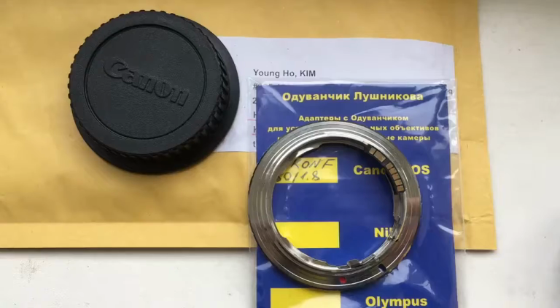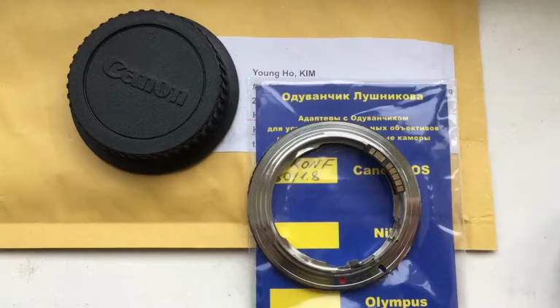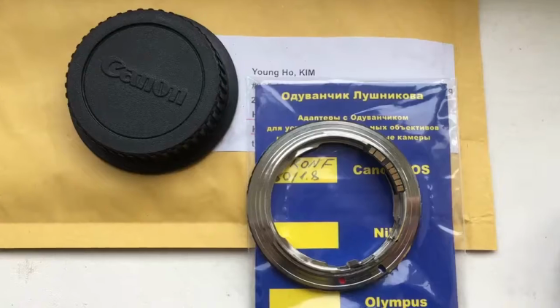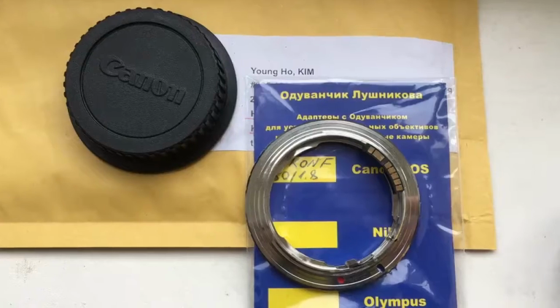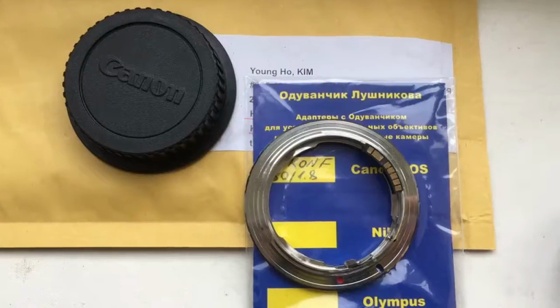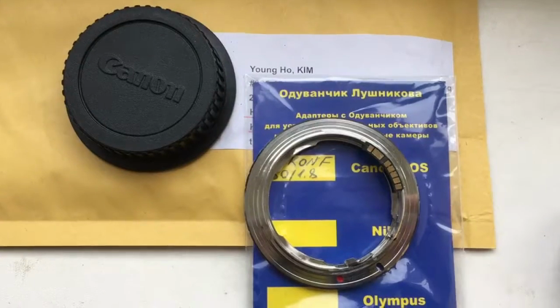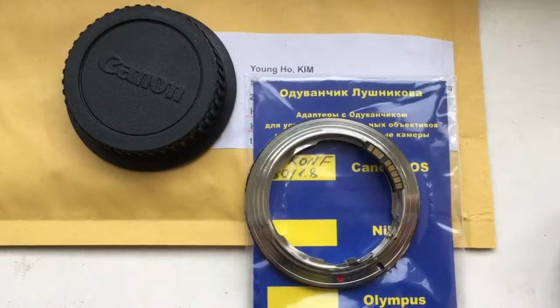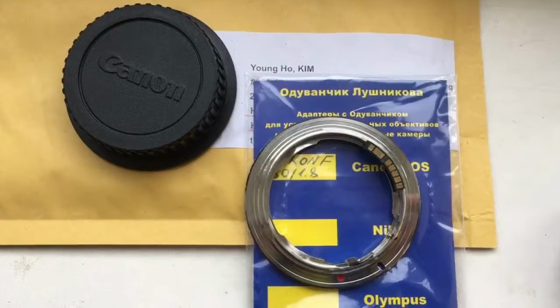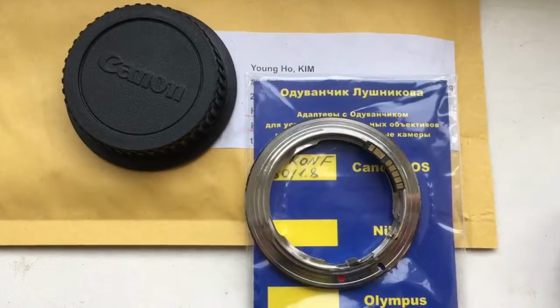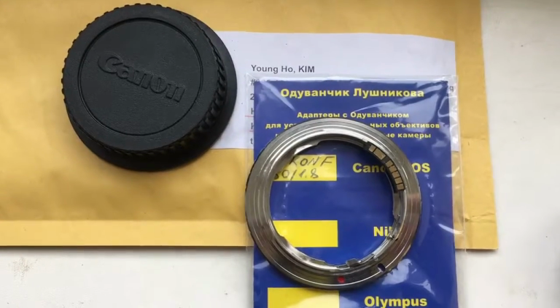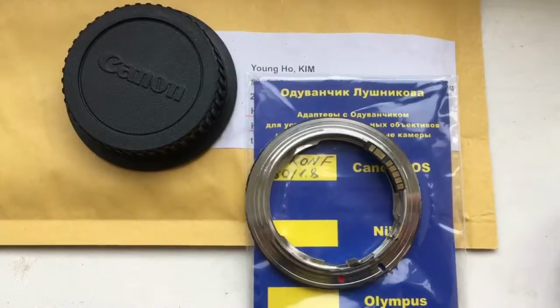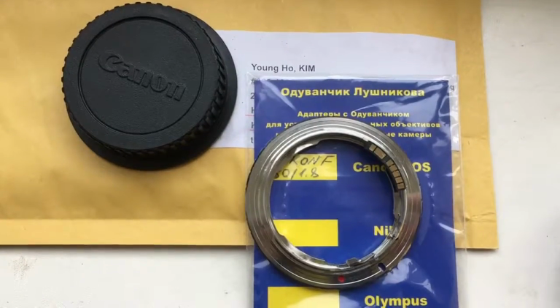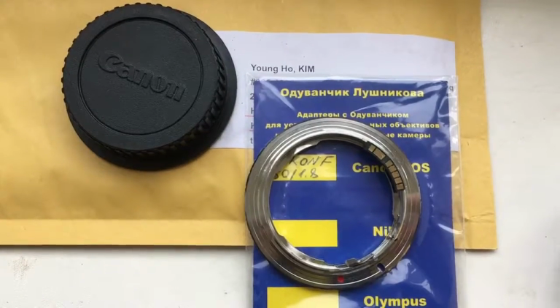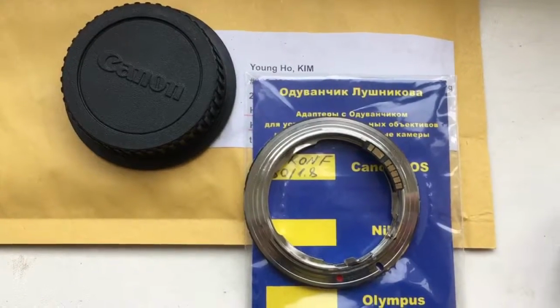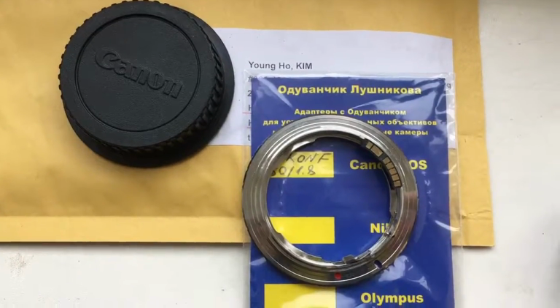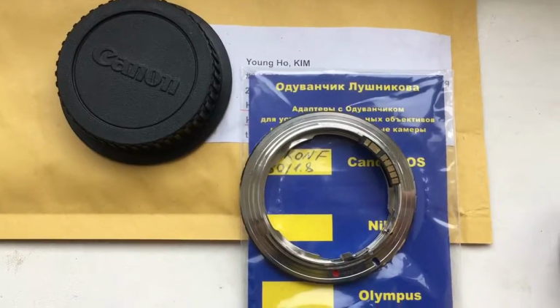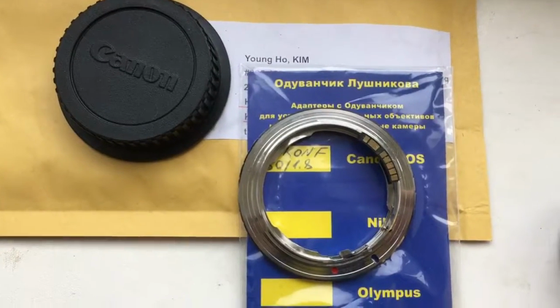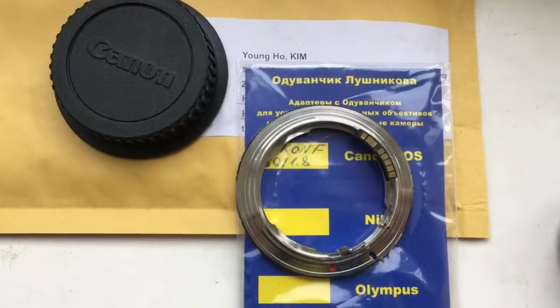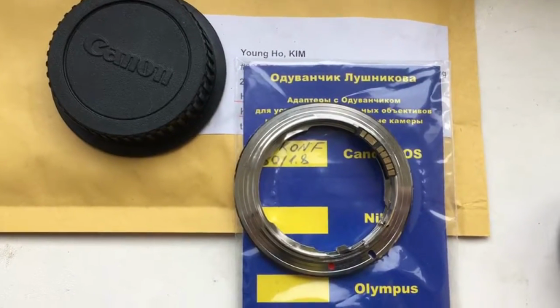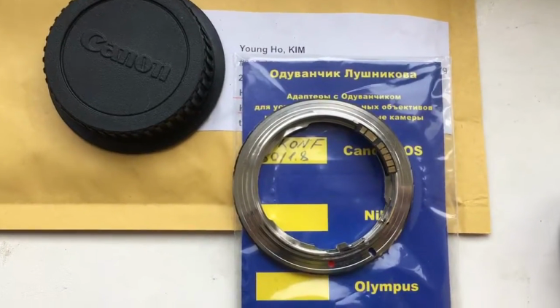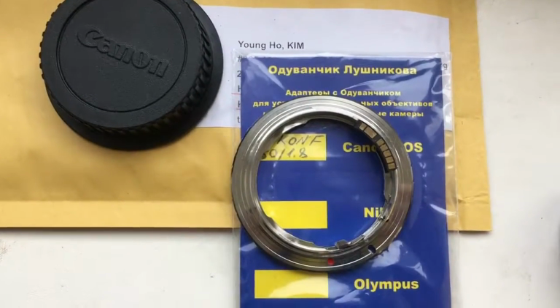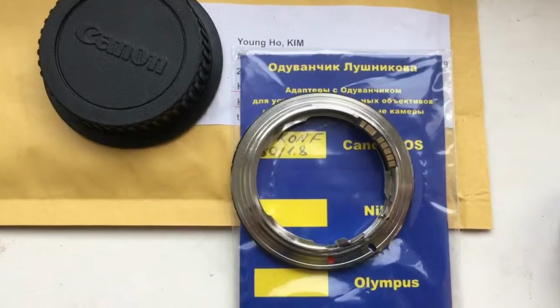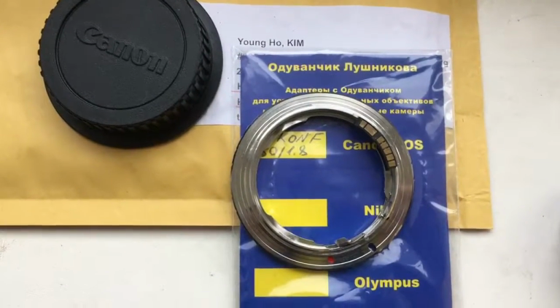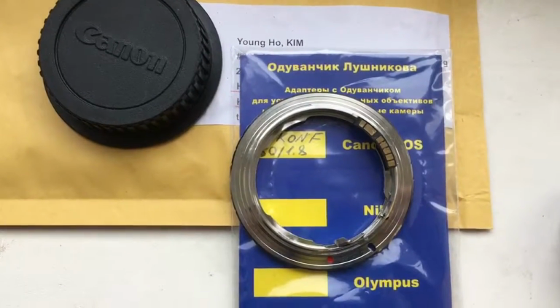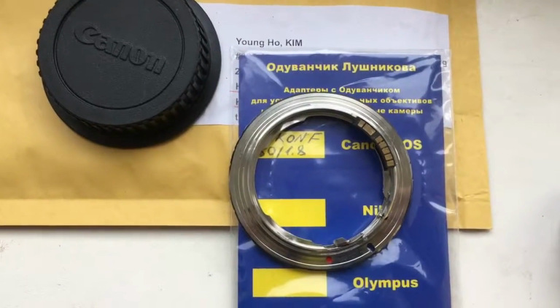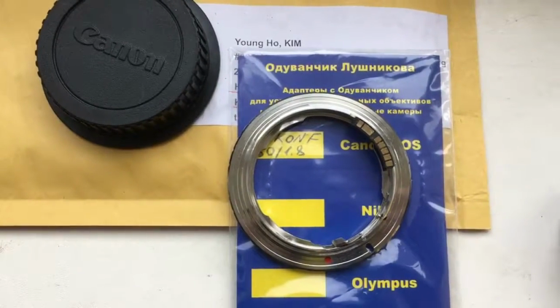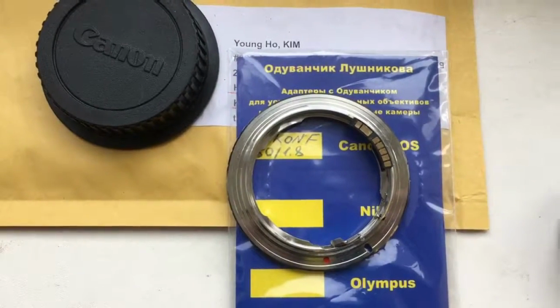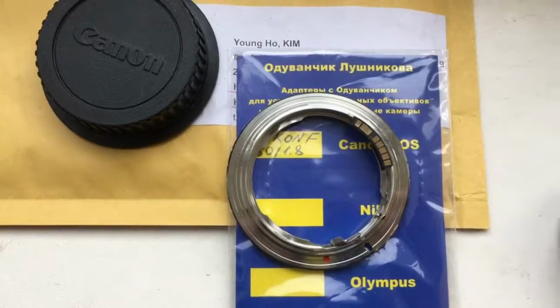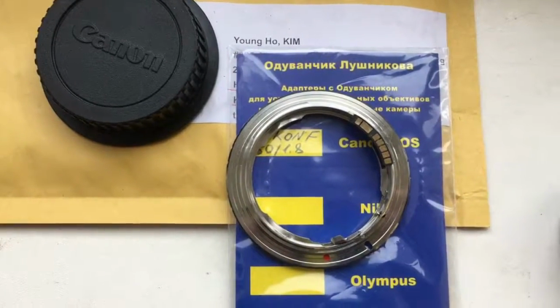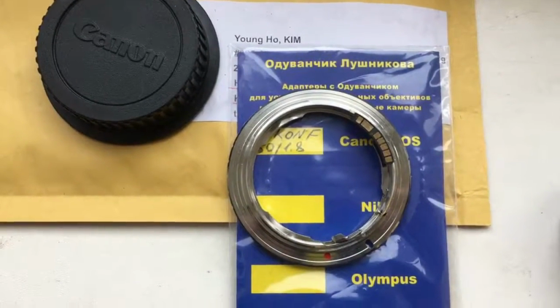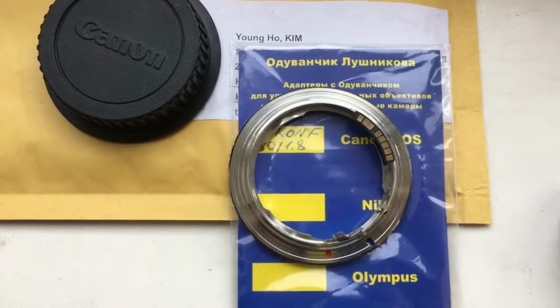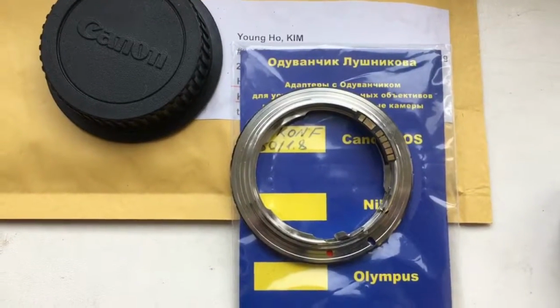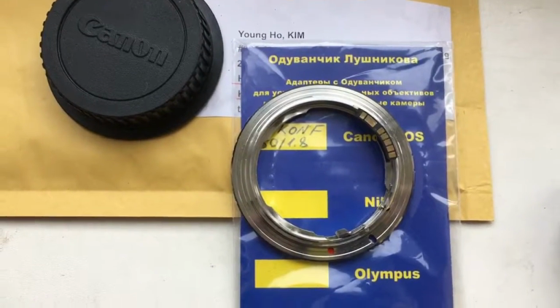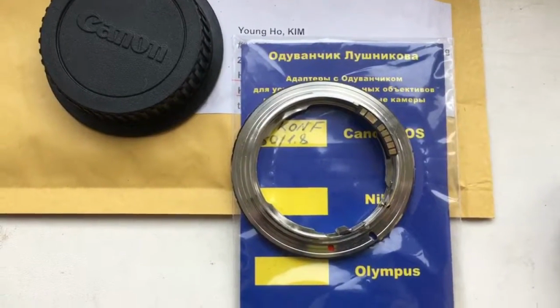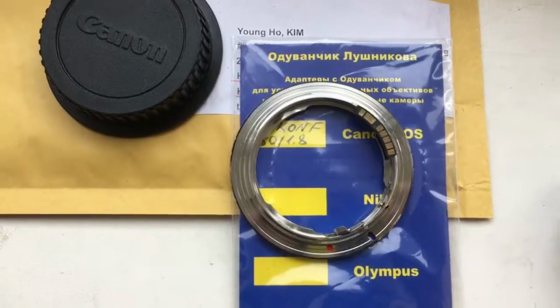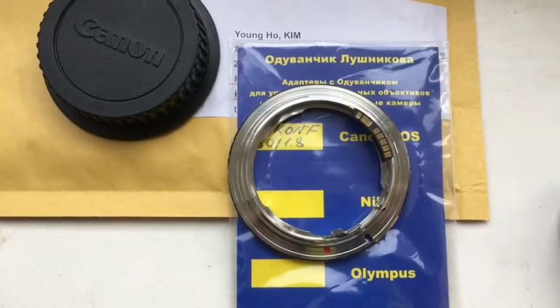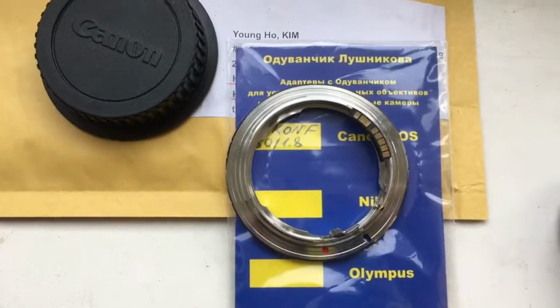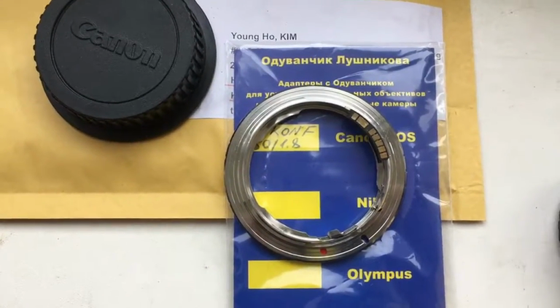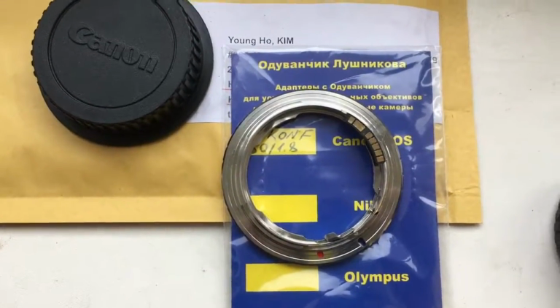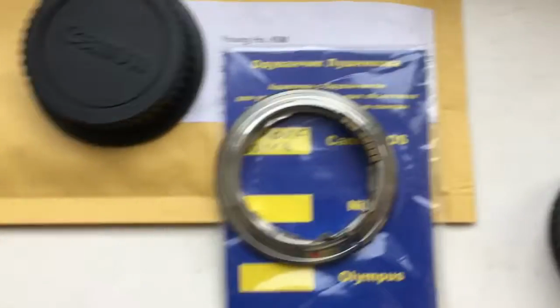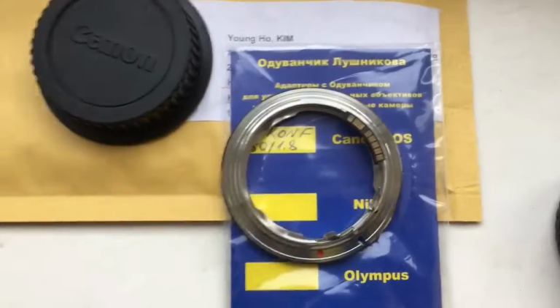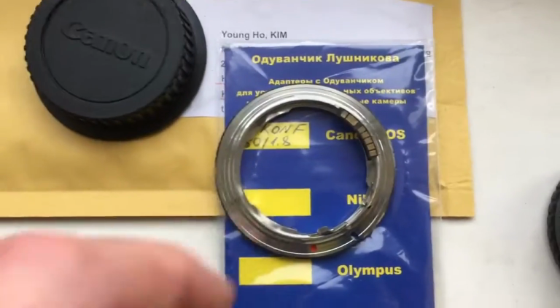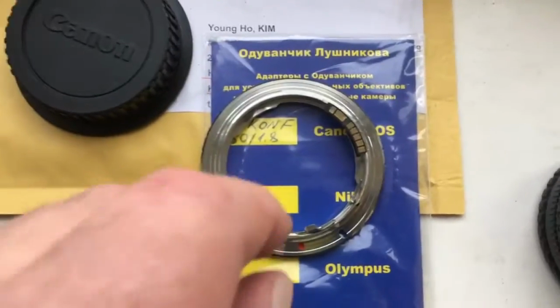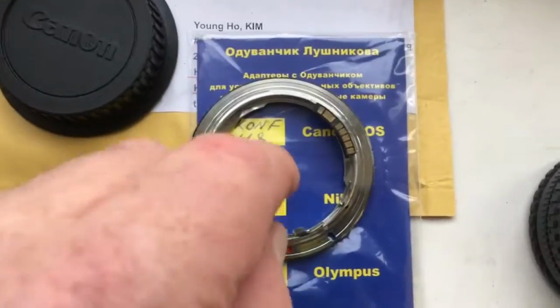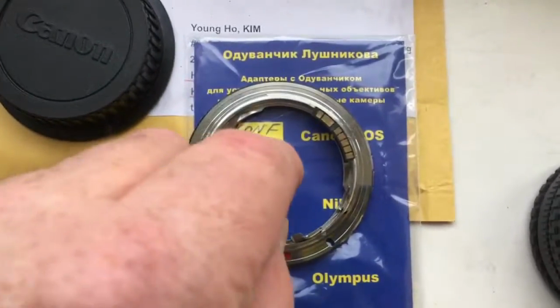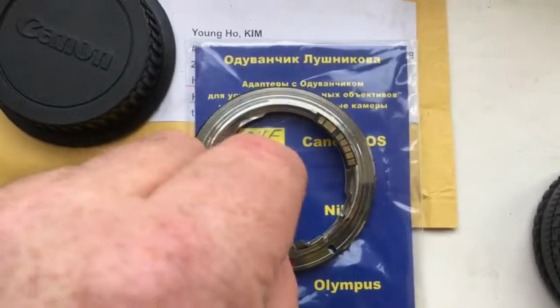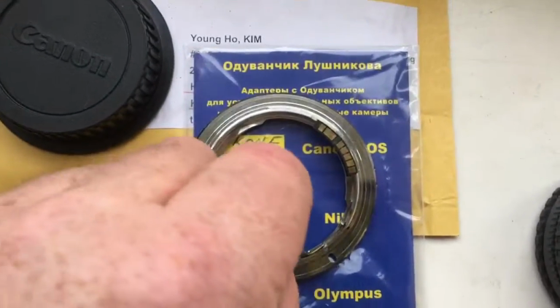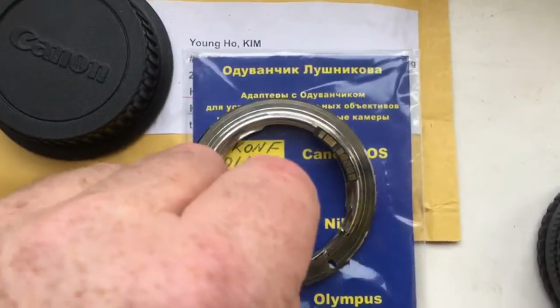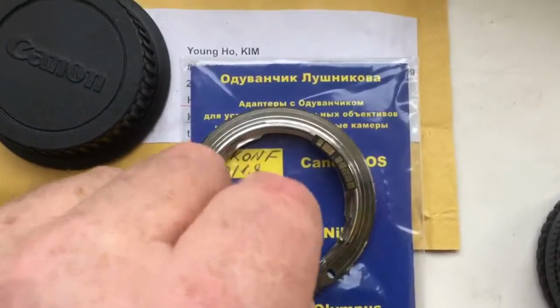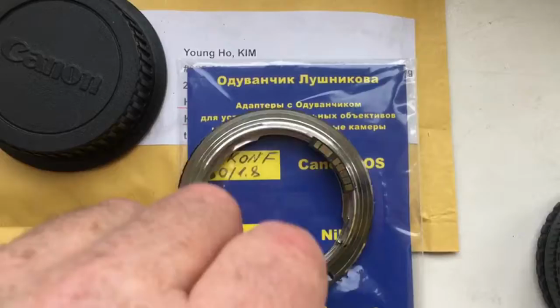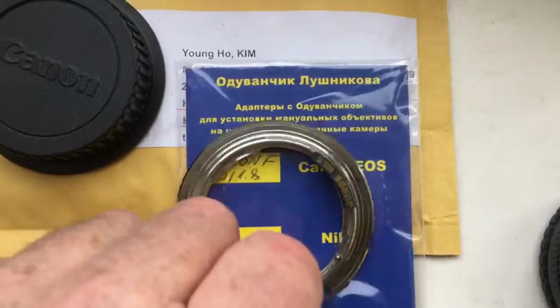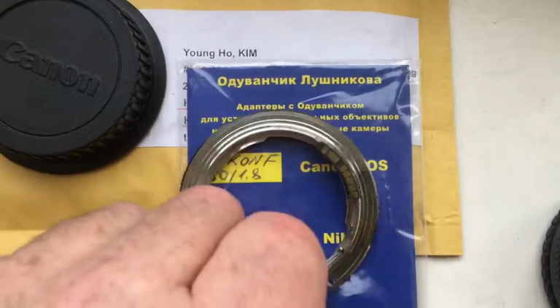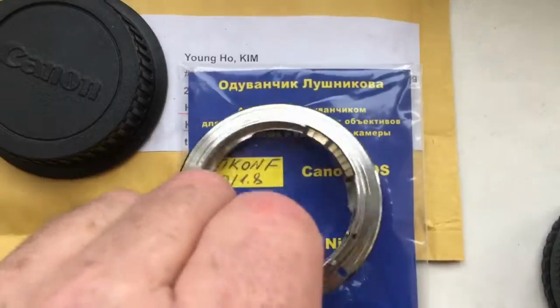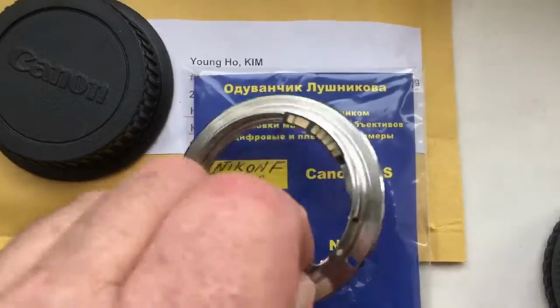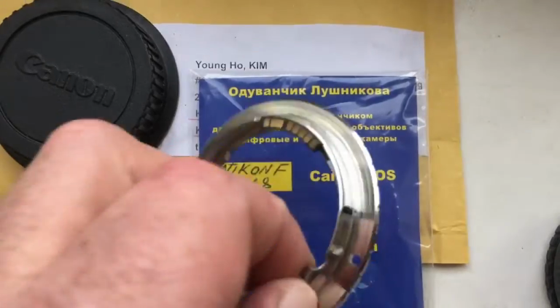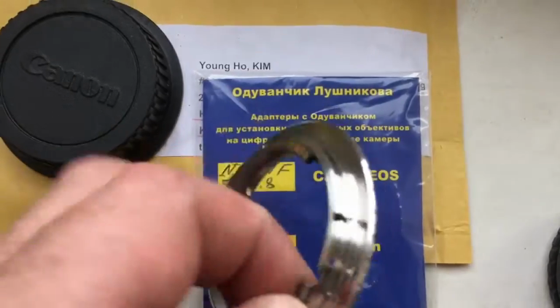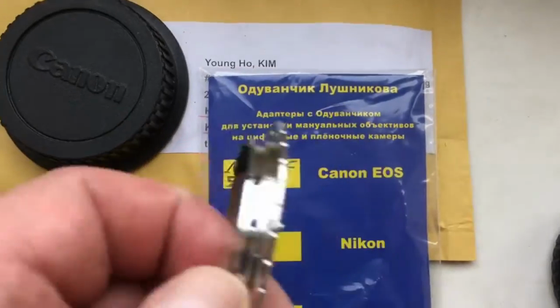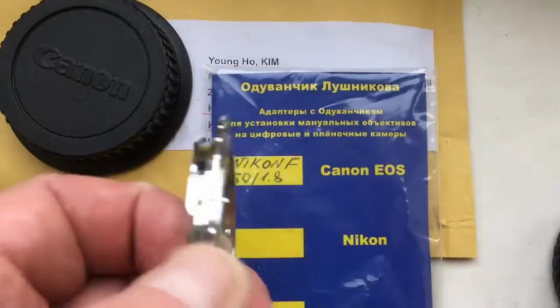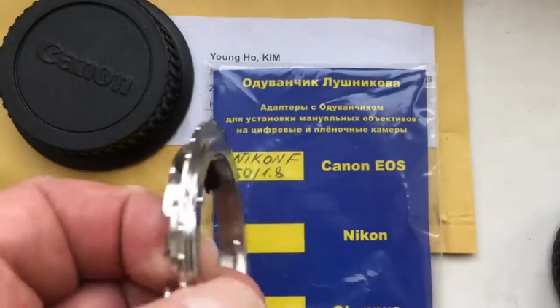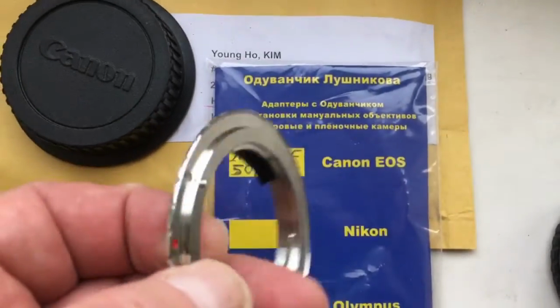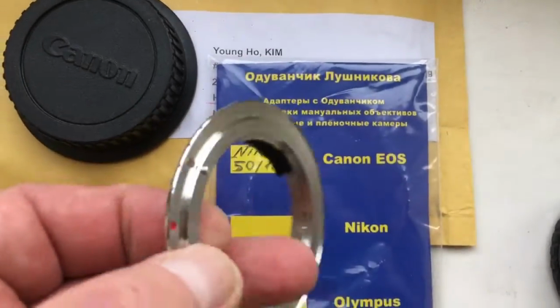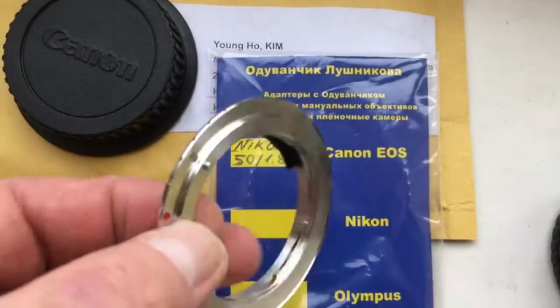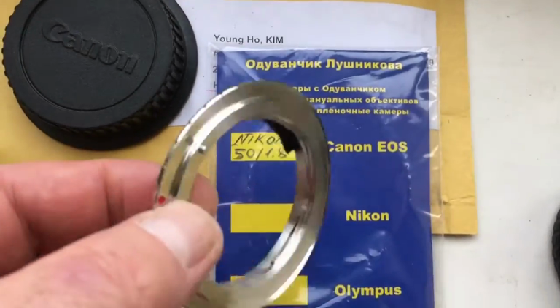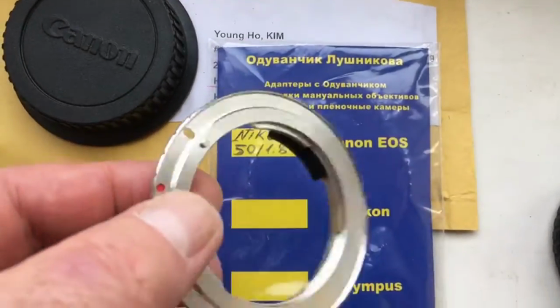Hello, Kim. This video is about your adapter, Nikon F to Canon EOS.